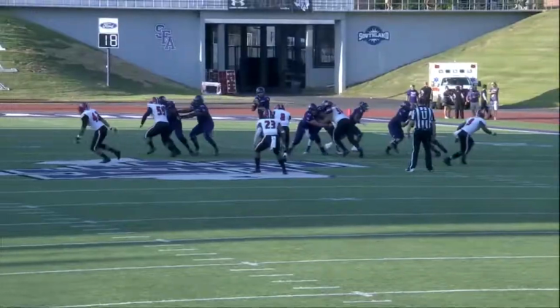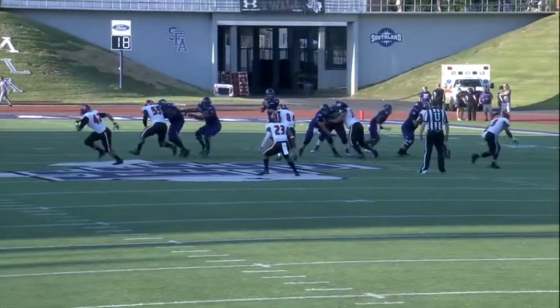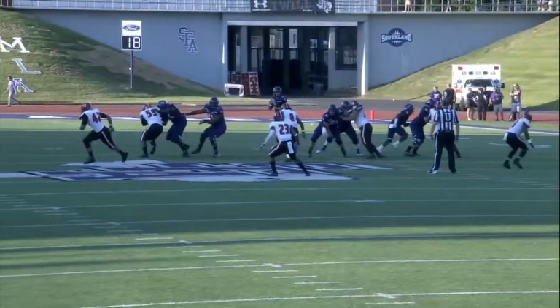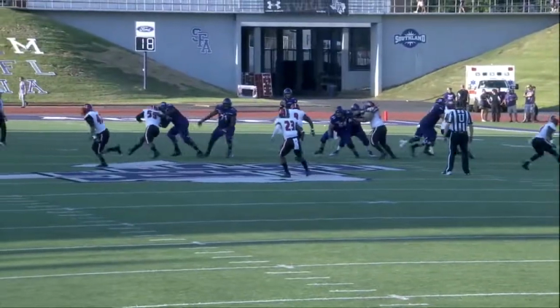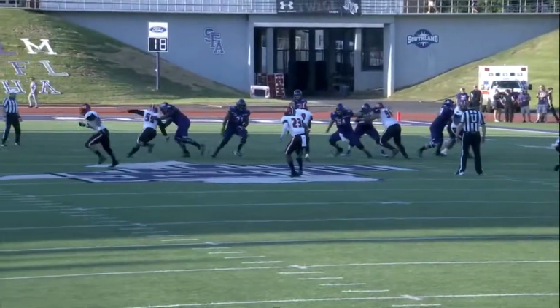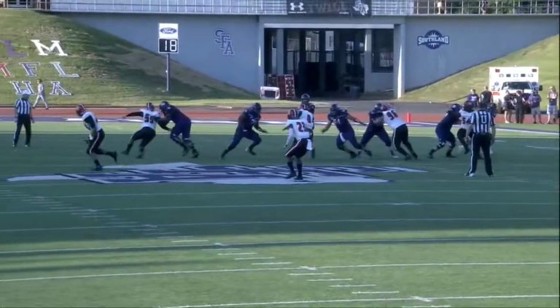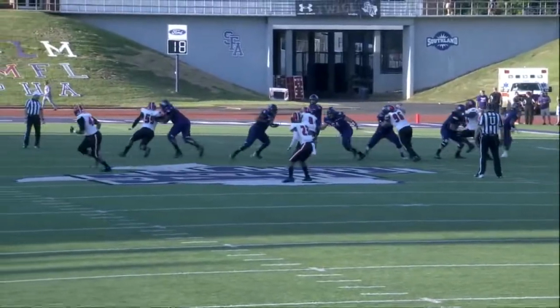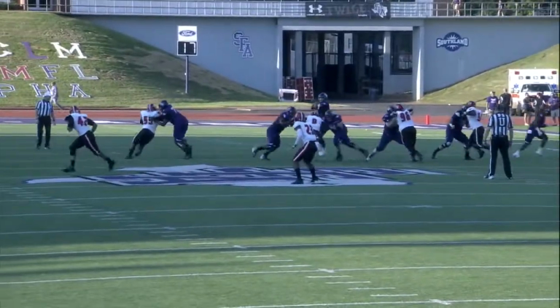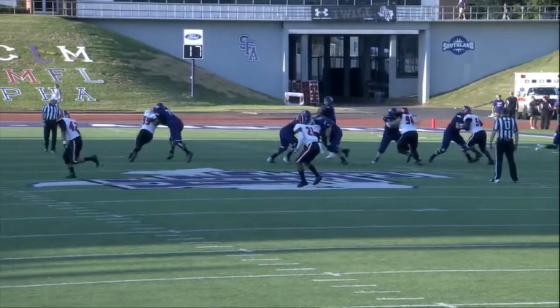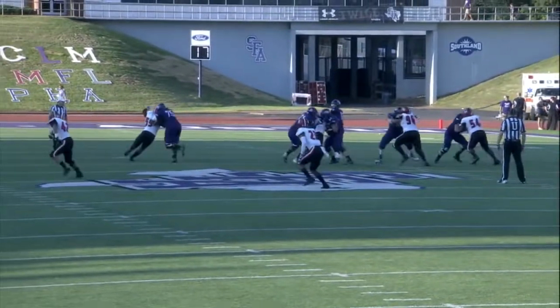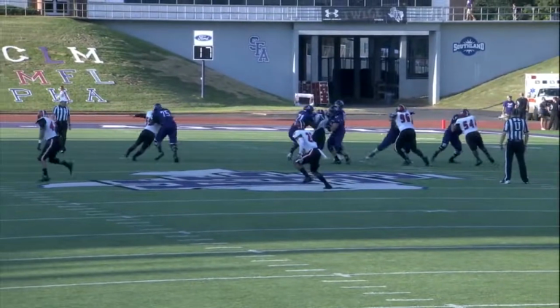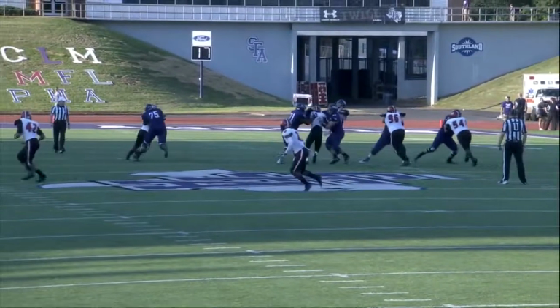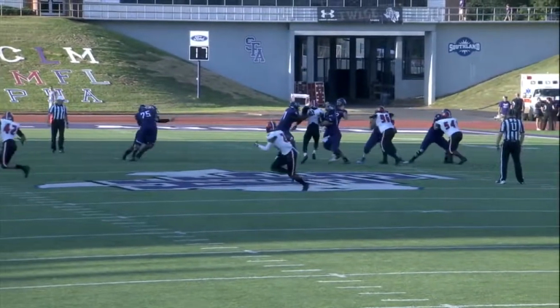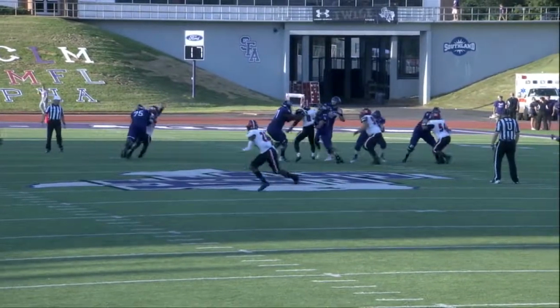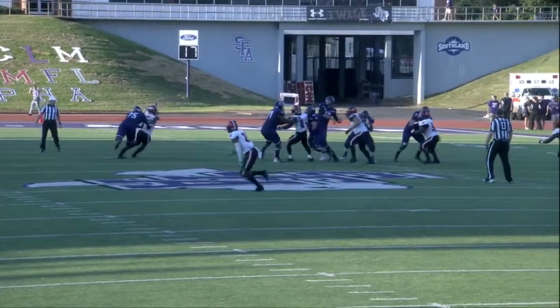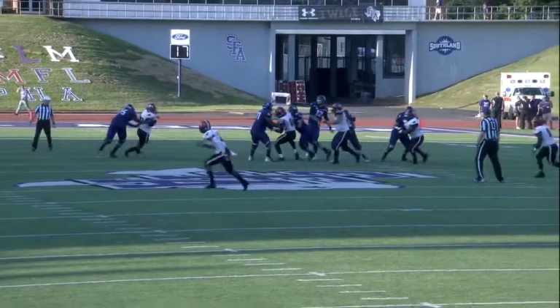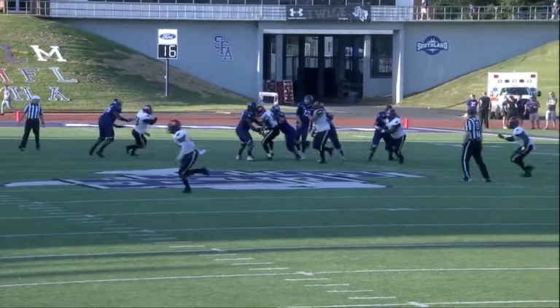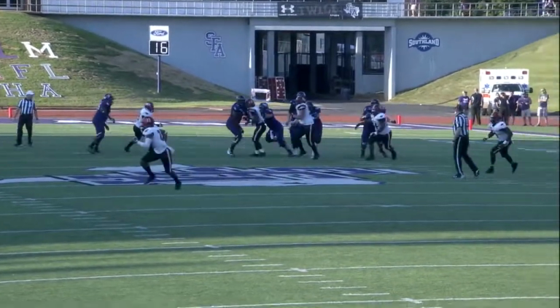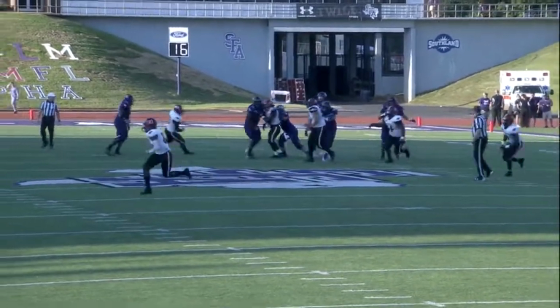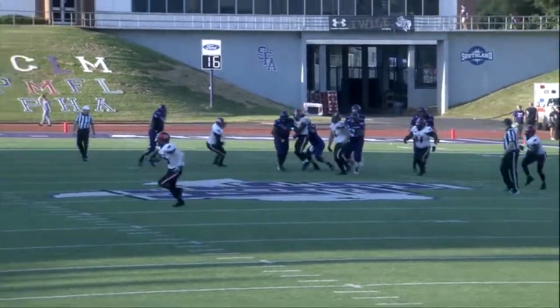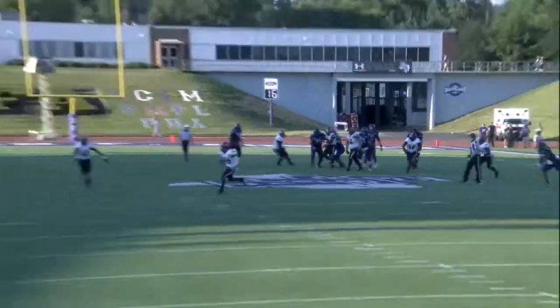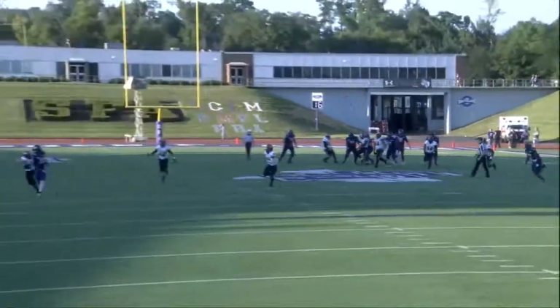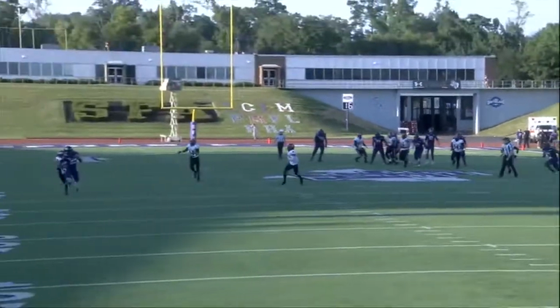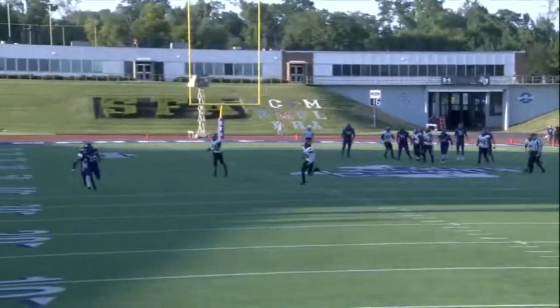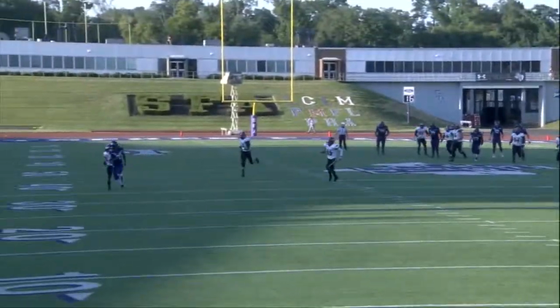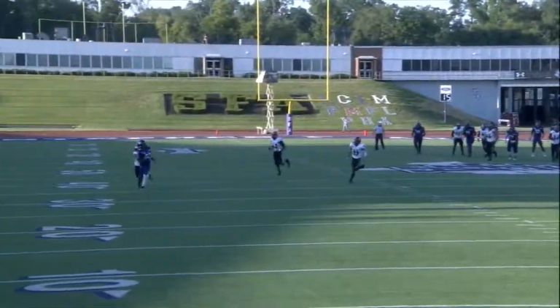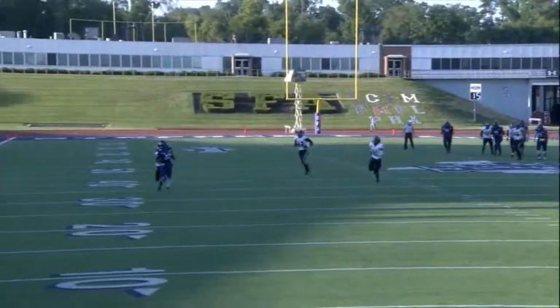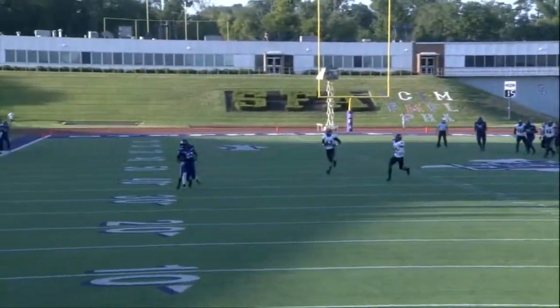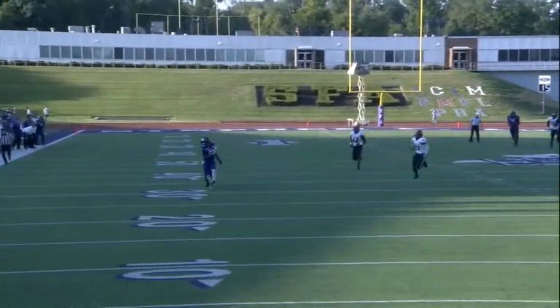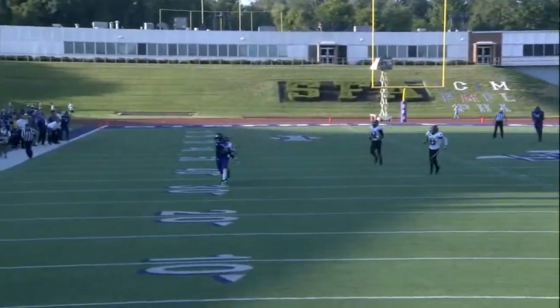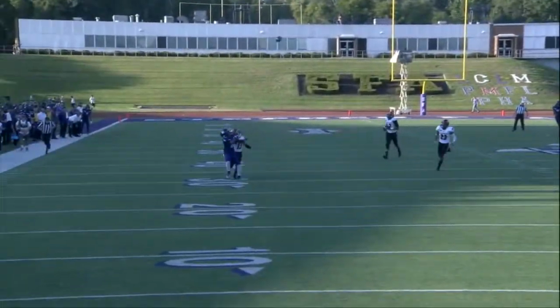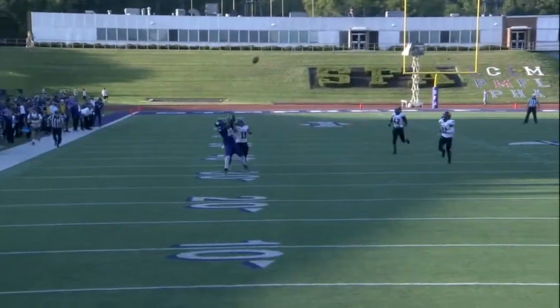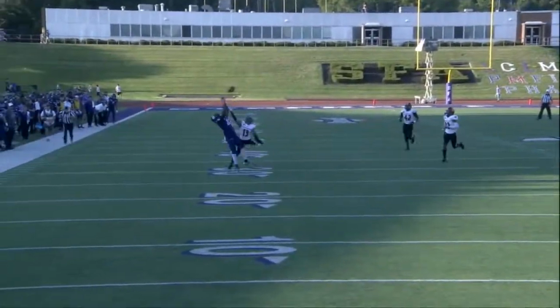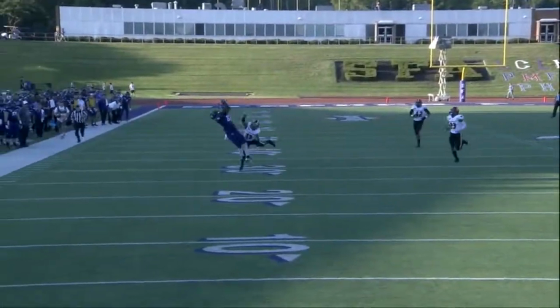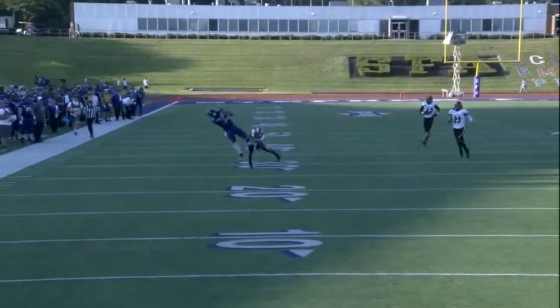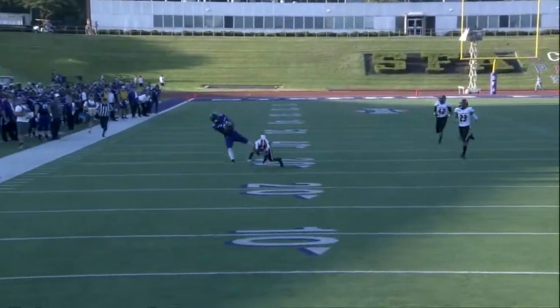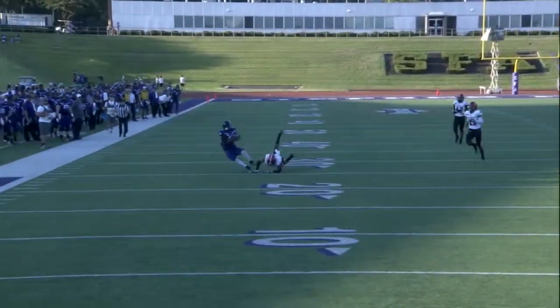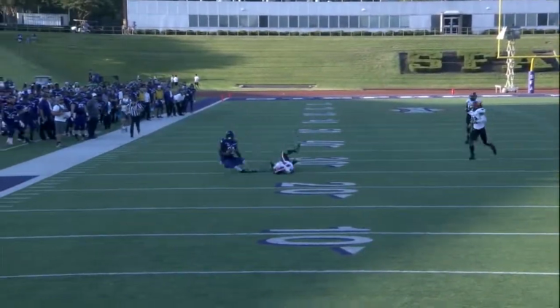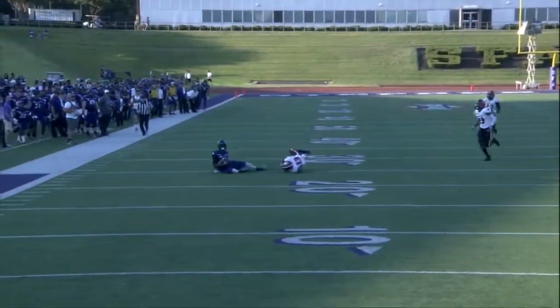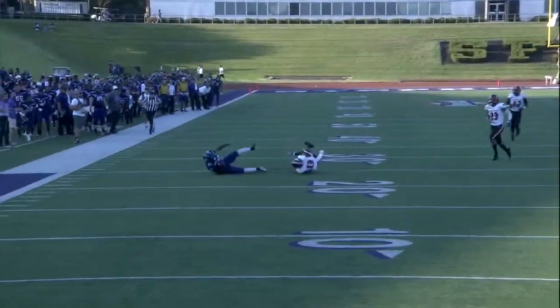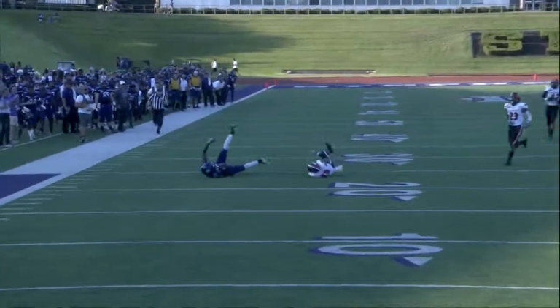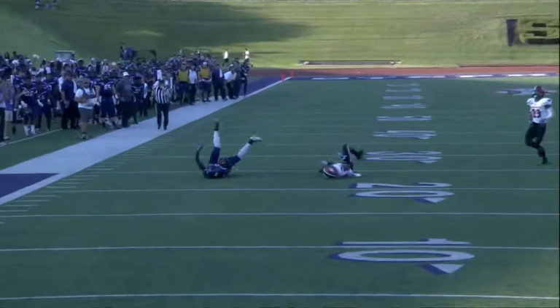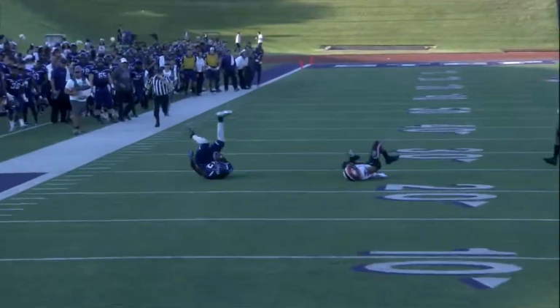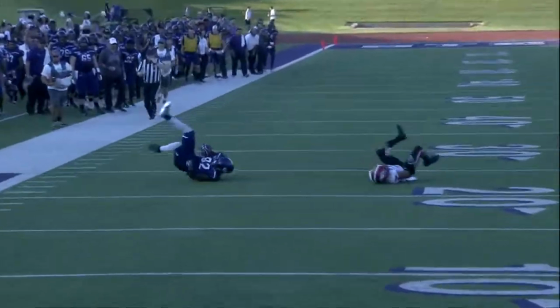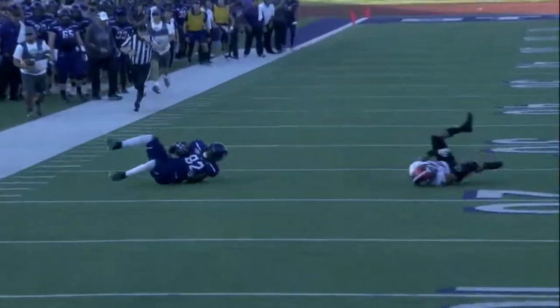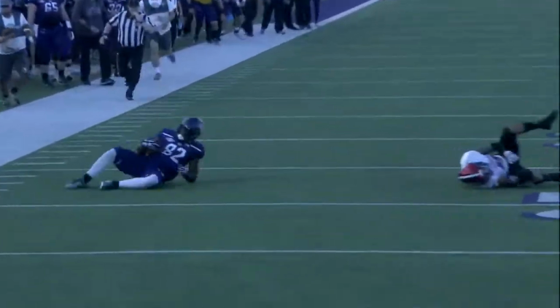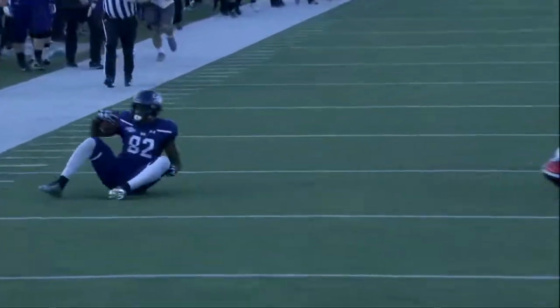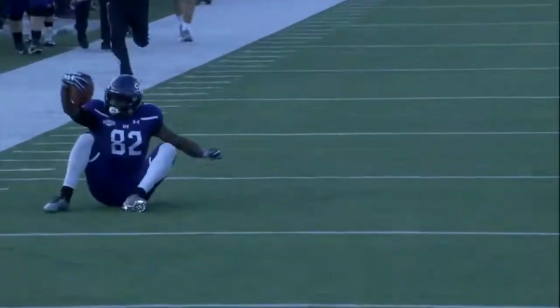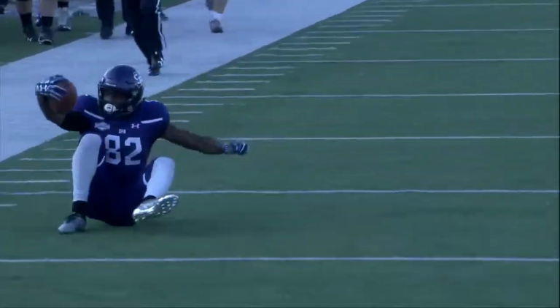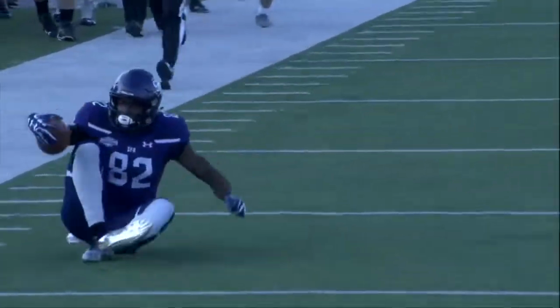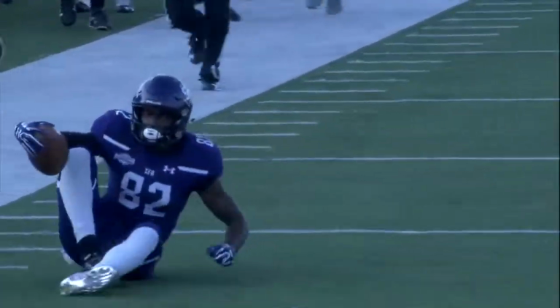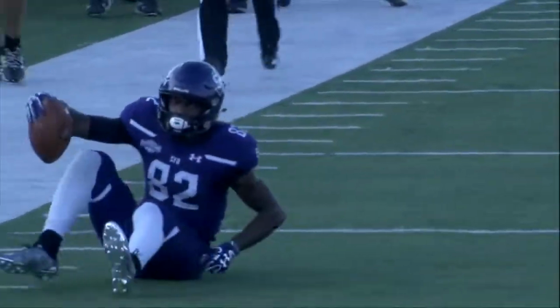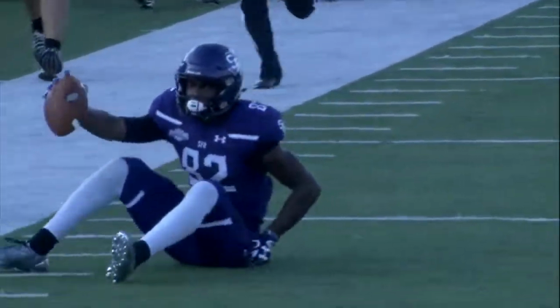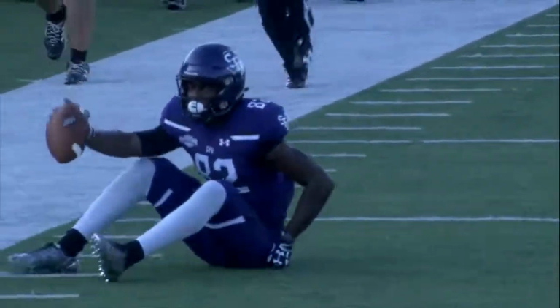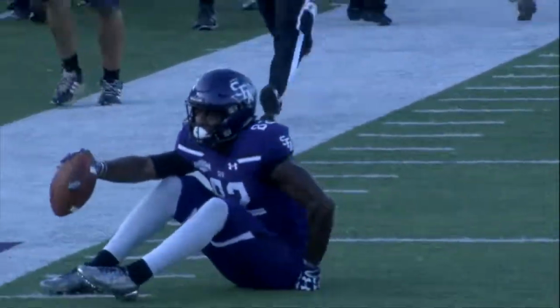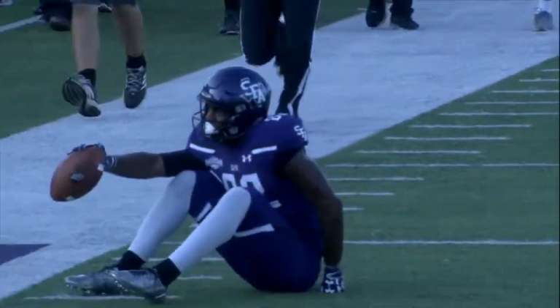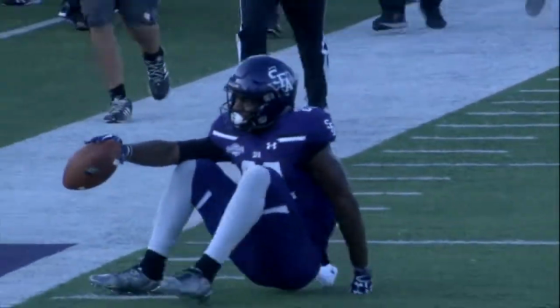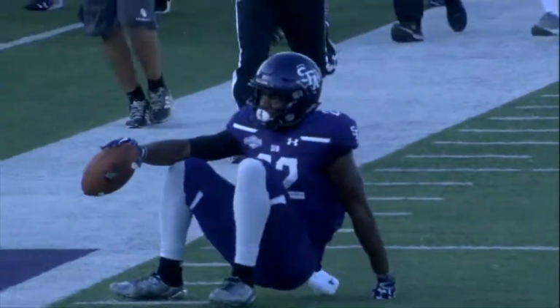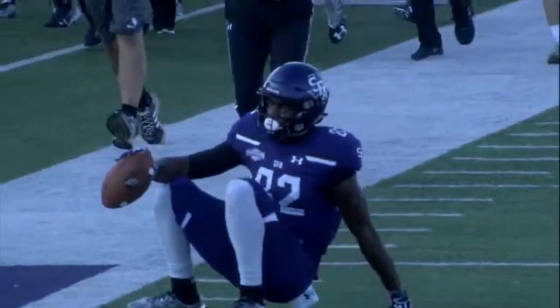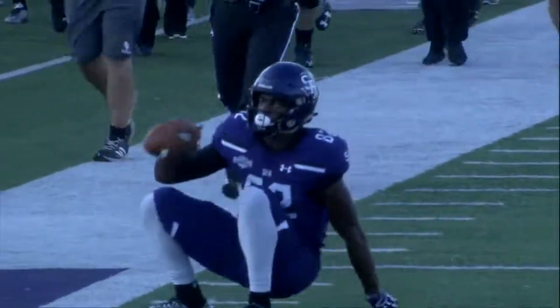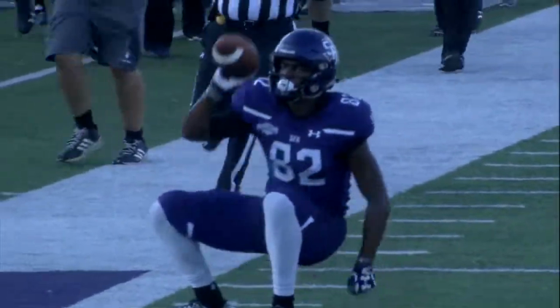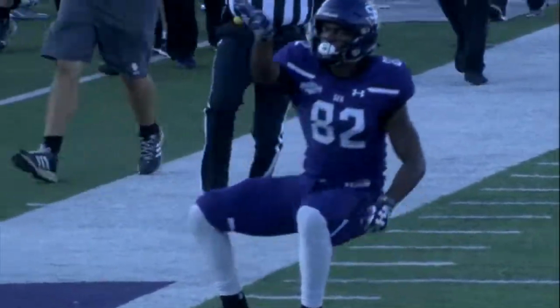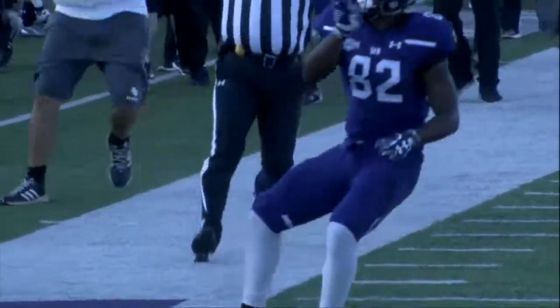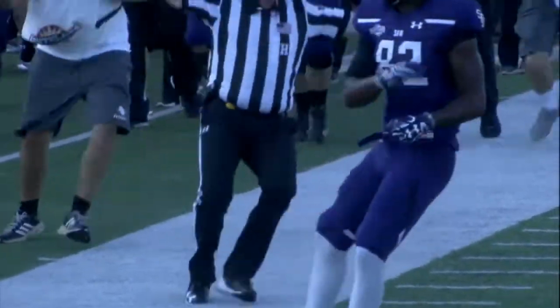Sawyer to look that way, going deep to Cody Williams. Williams out in front, reaches up, makes the grab down to the 25-yard line.